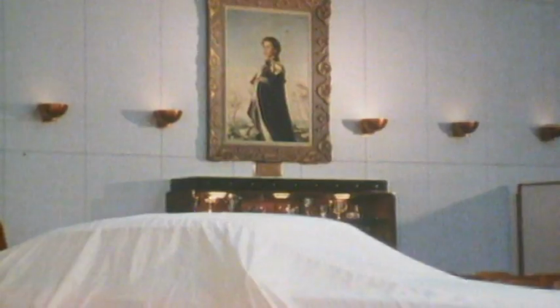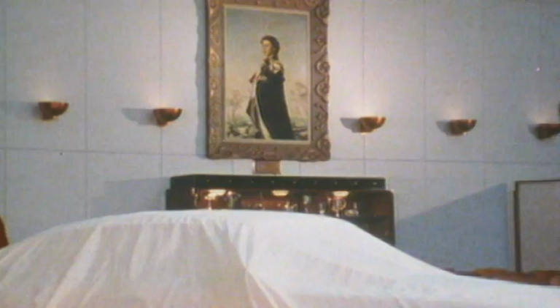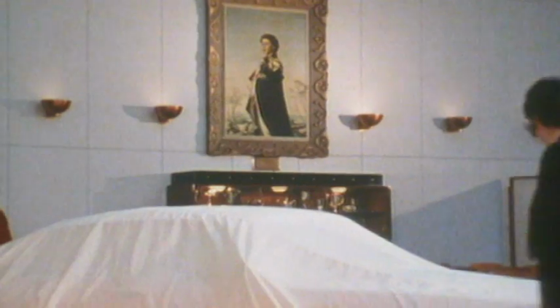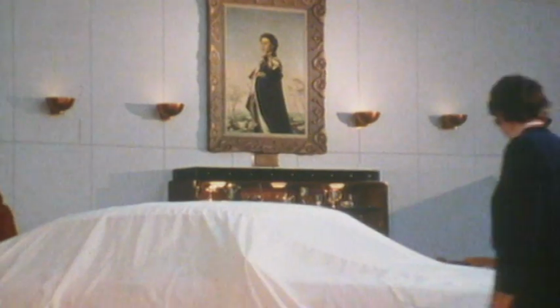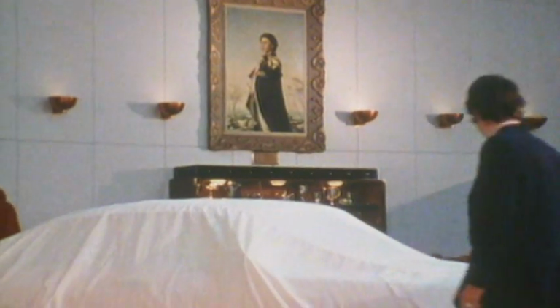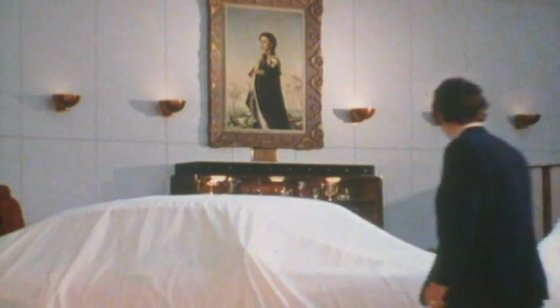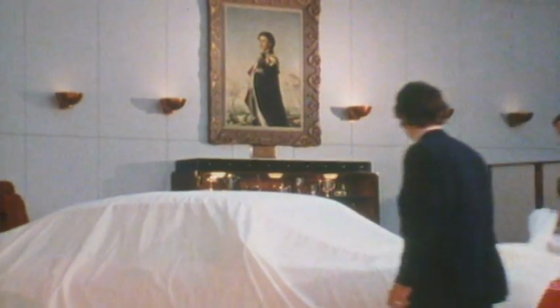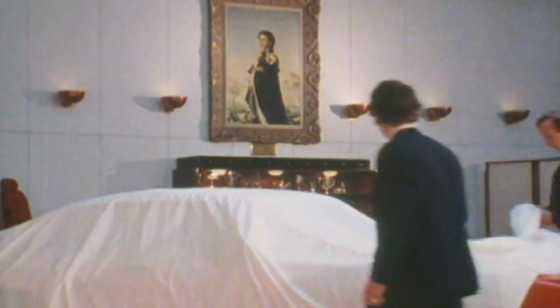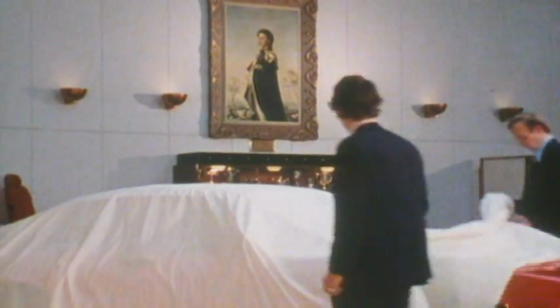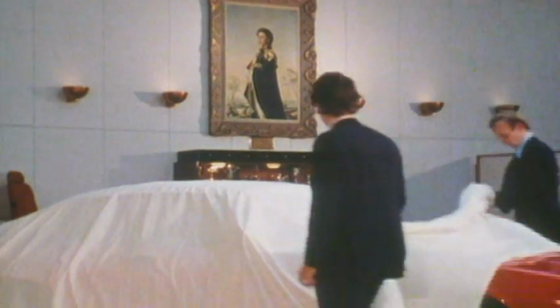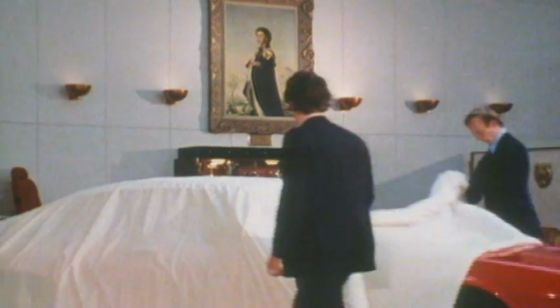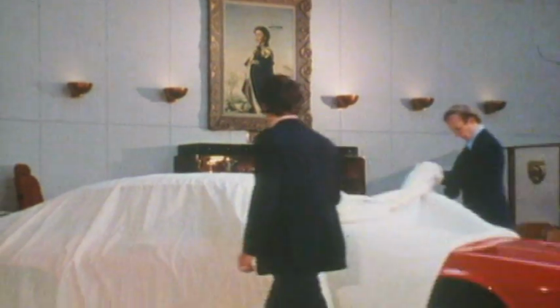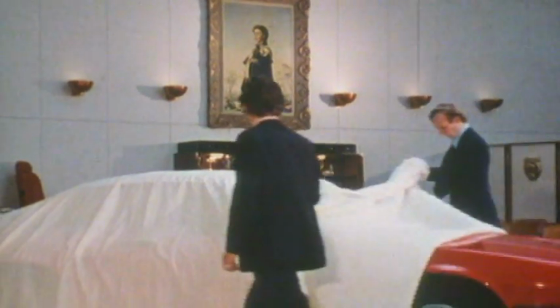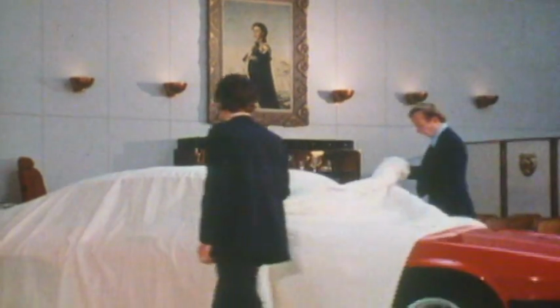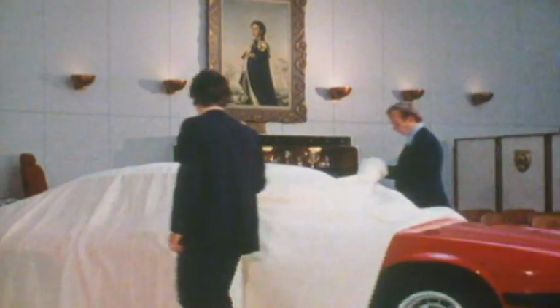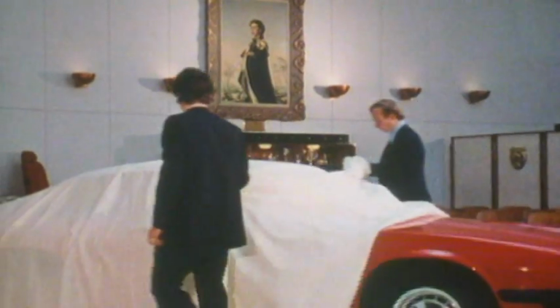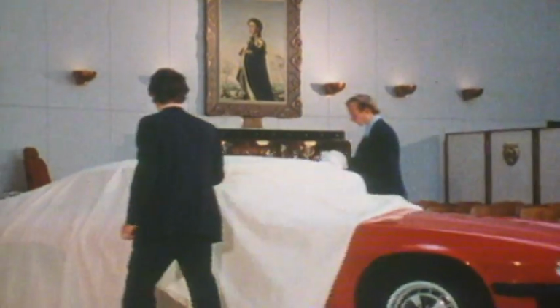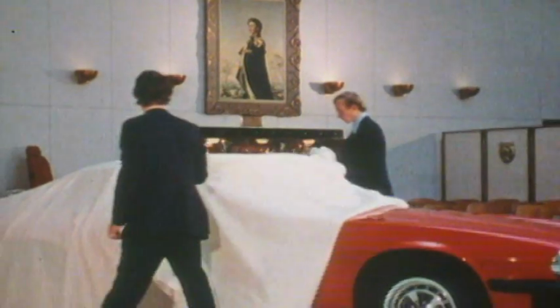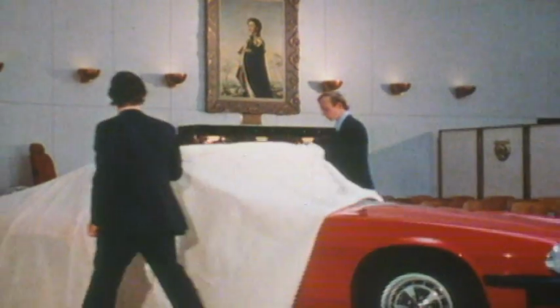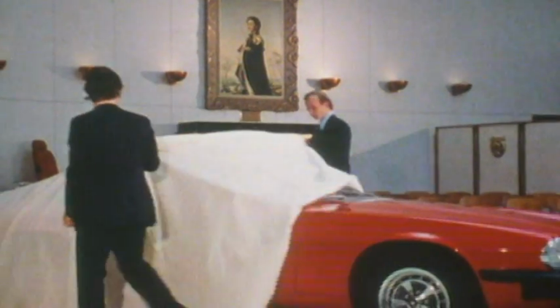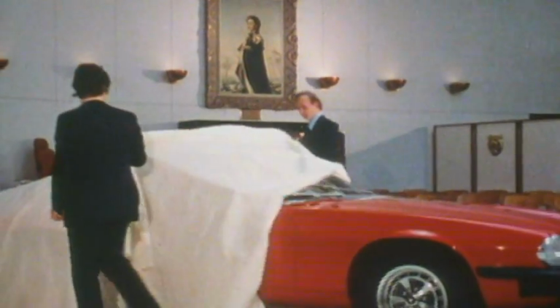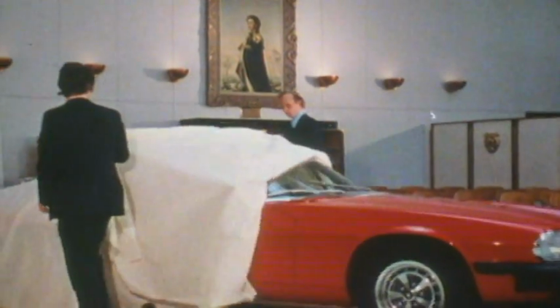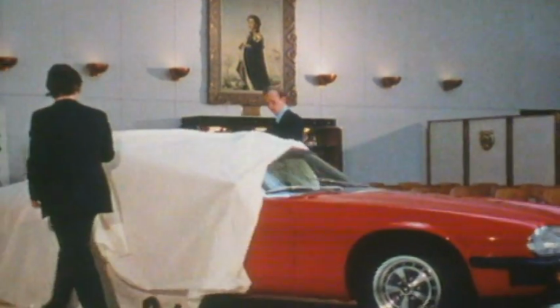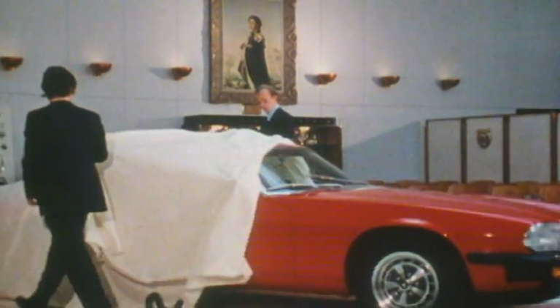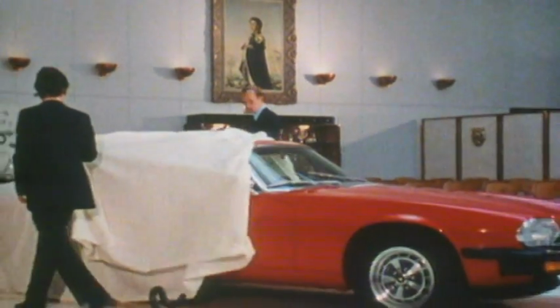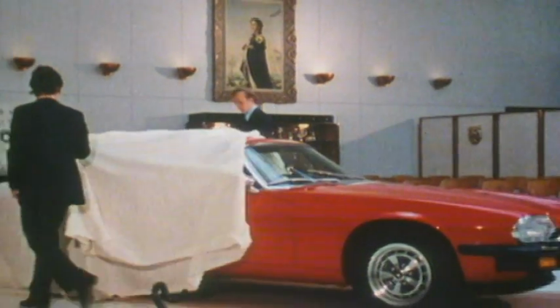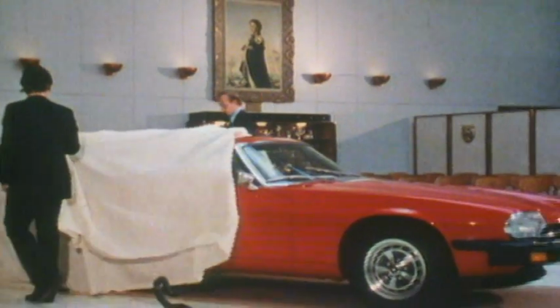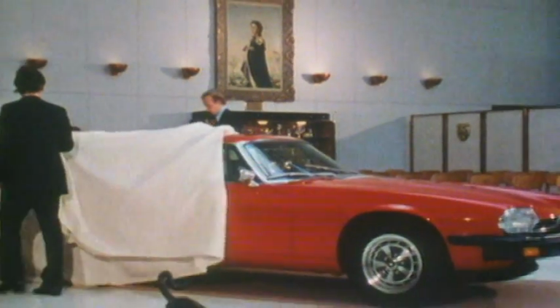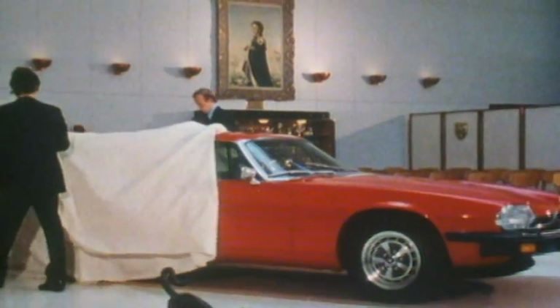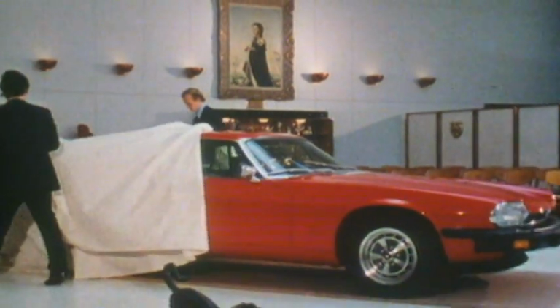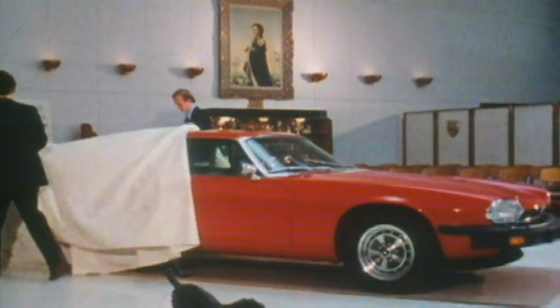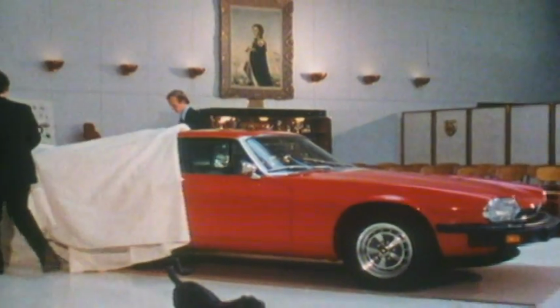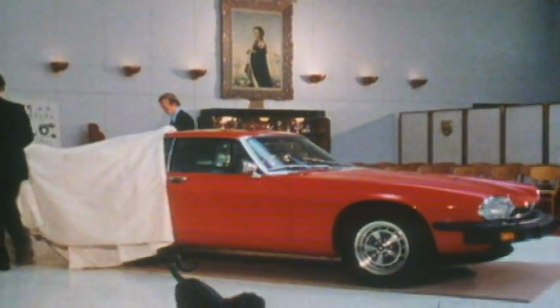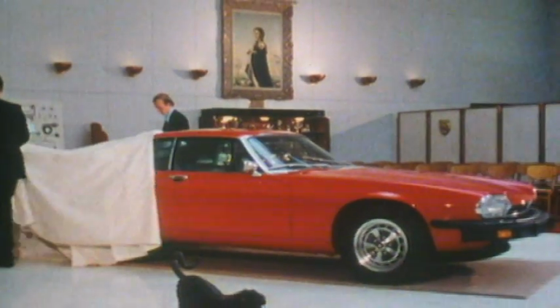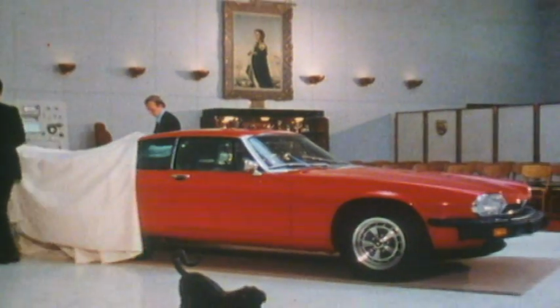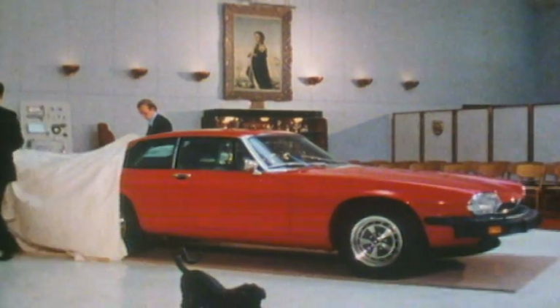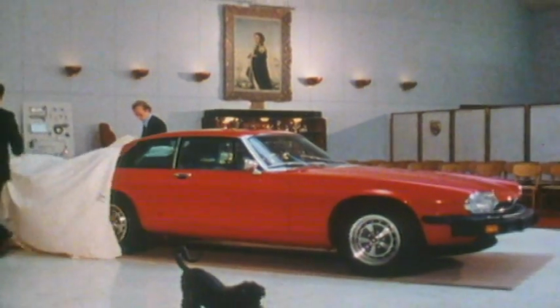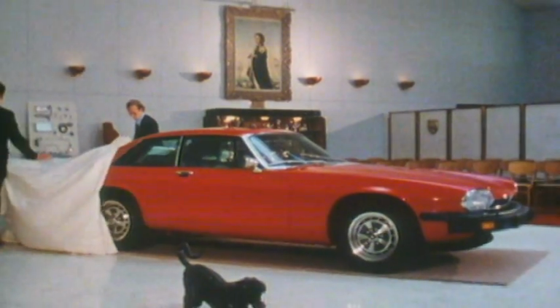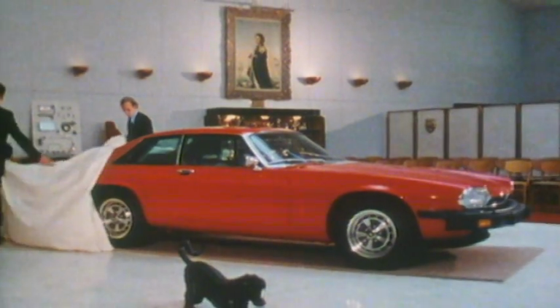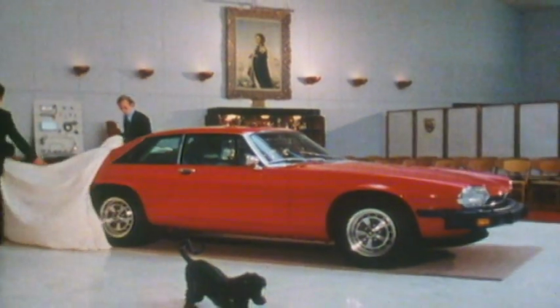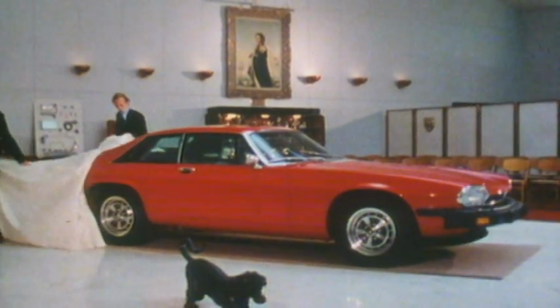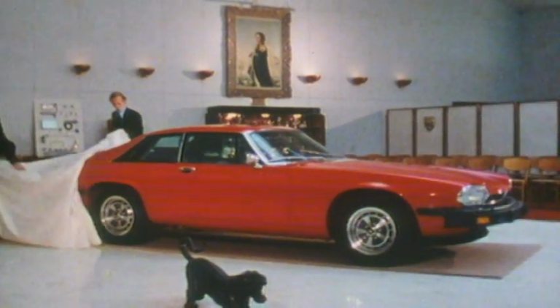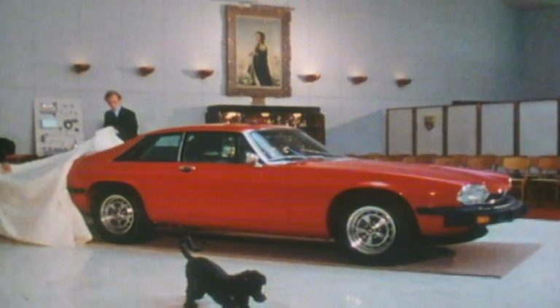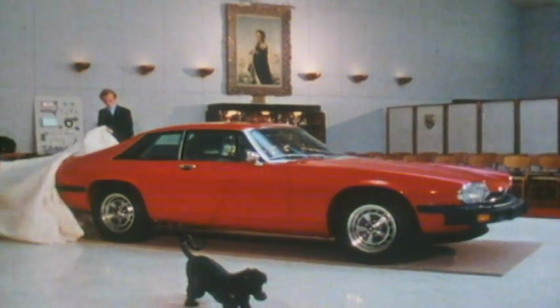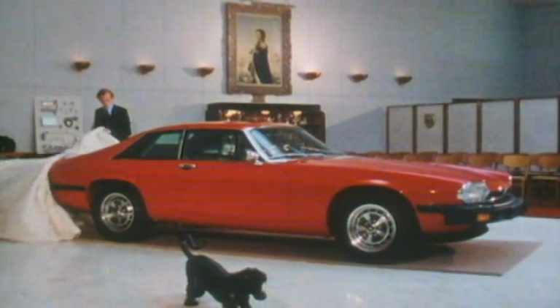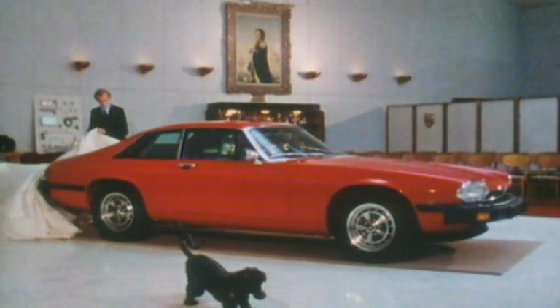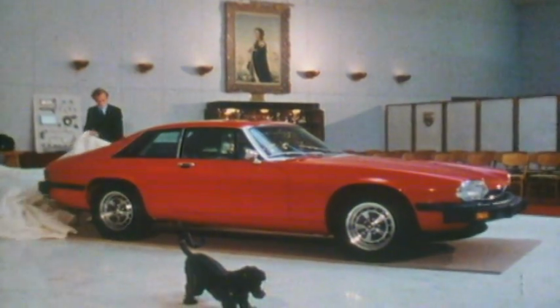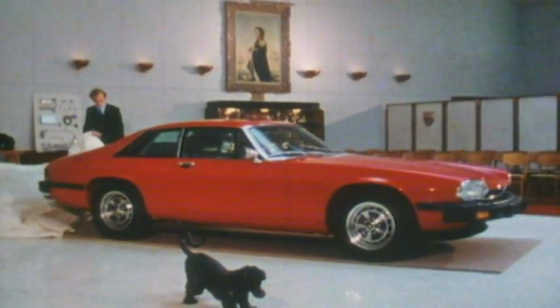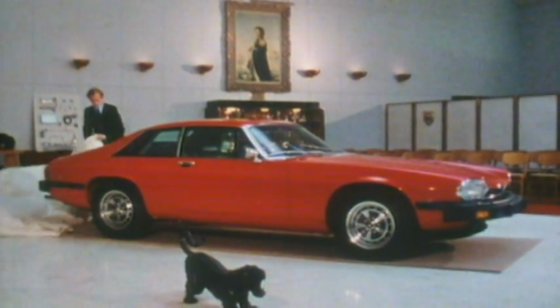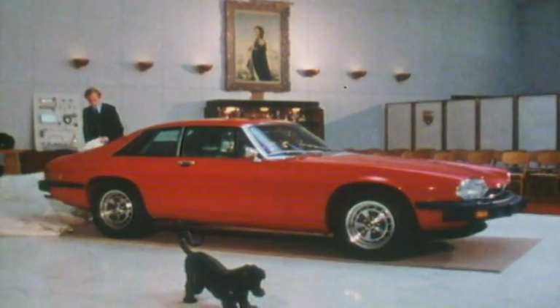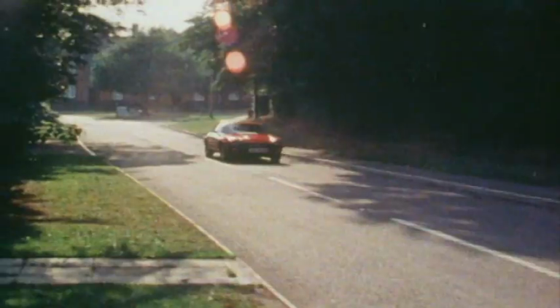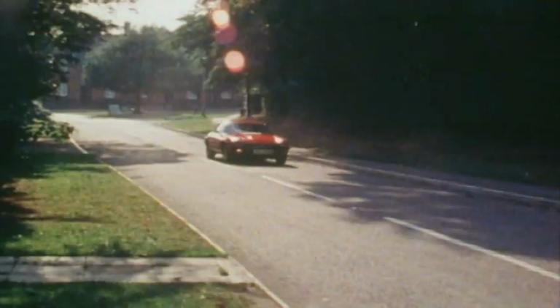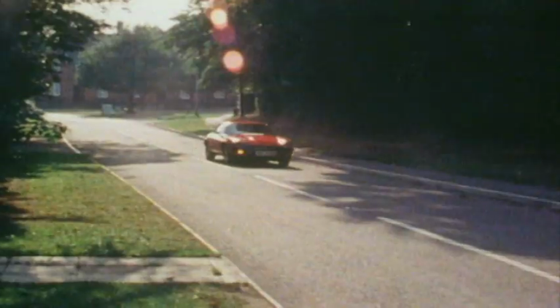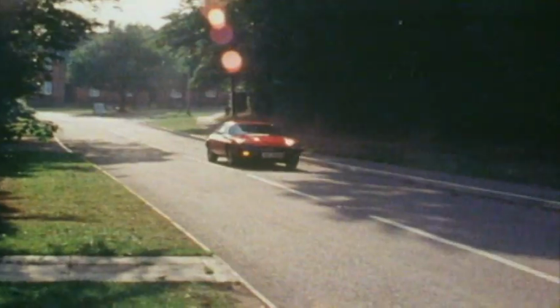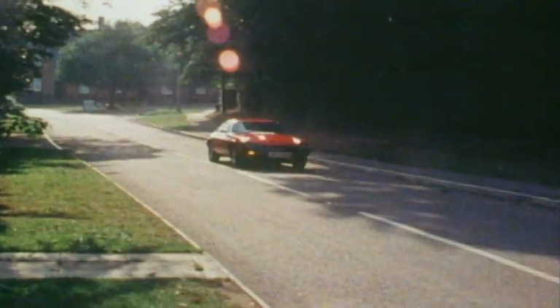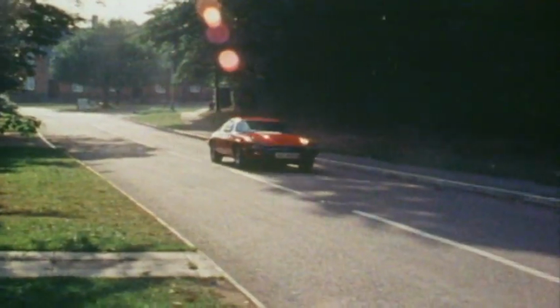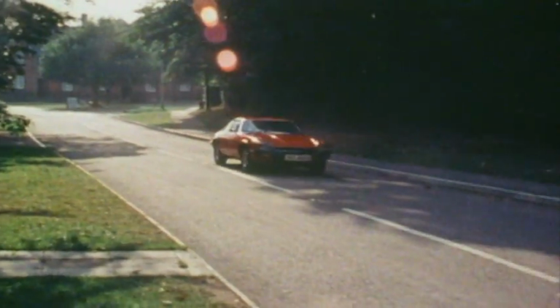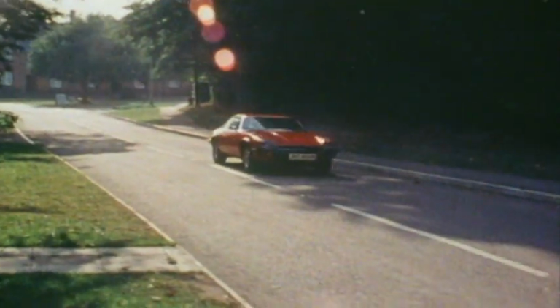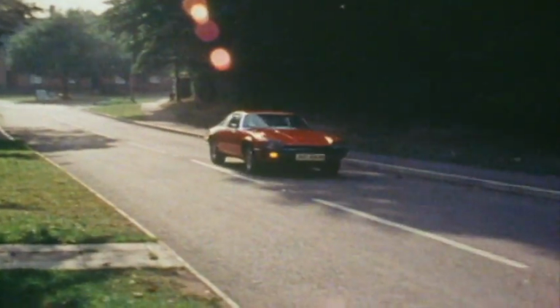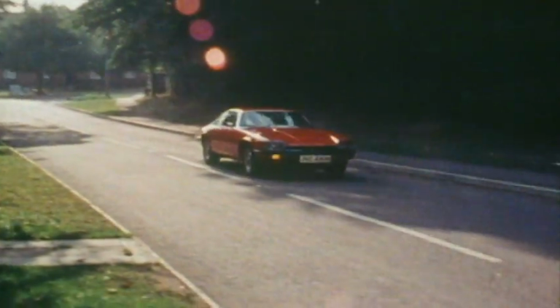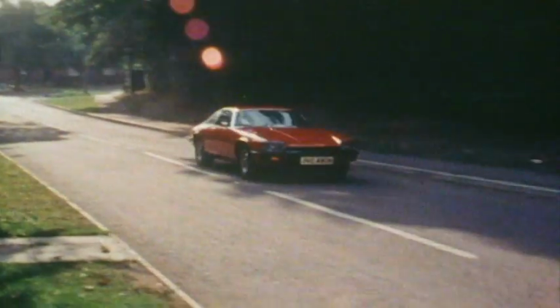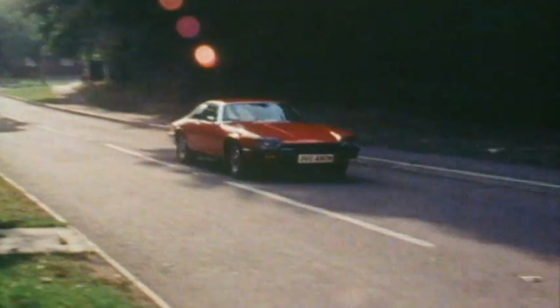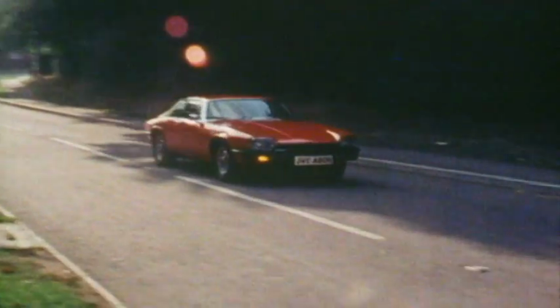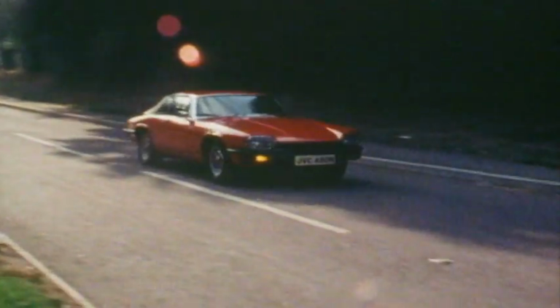In 1975, there appeared a completely new breed of Jaguar — the XJS.